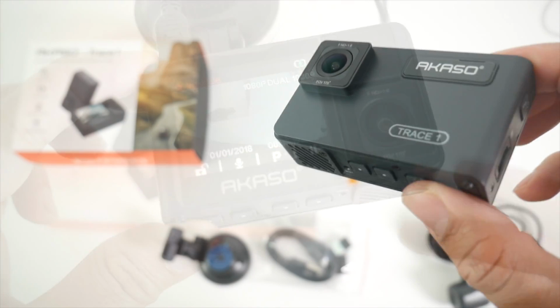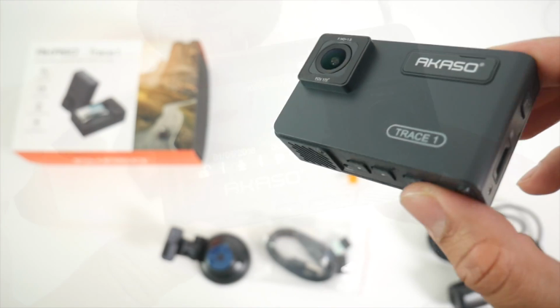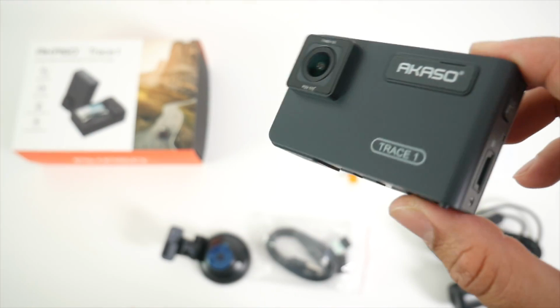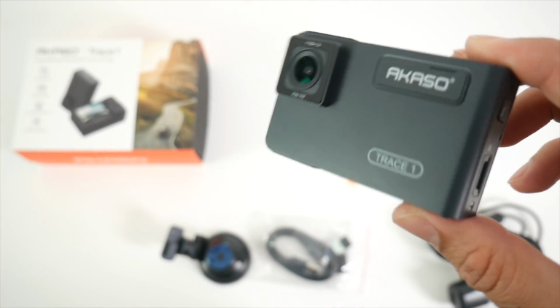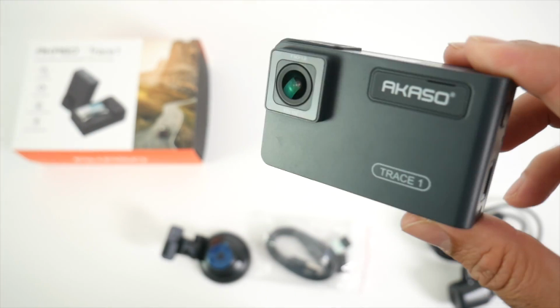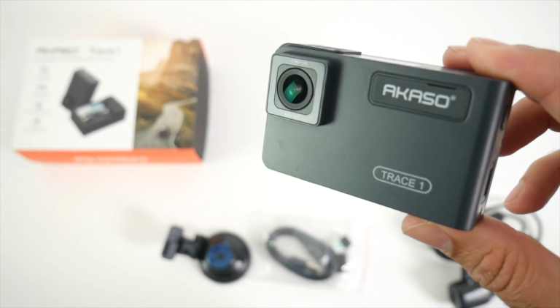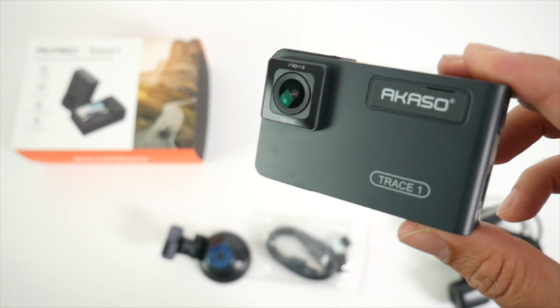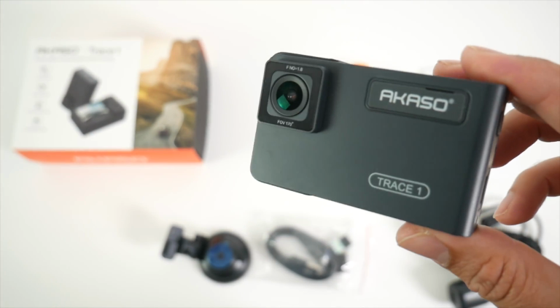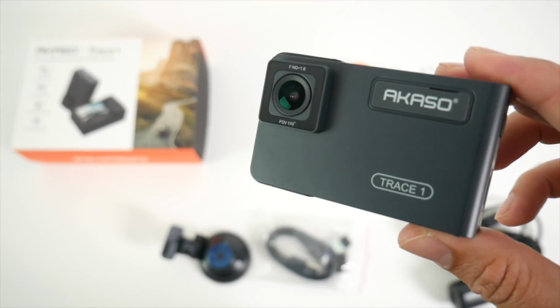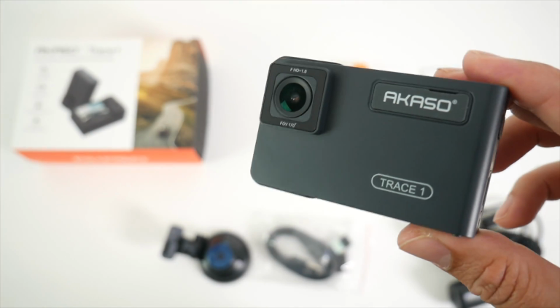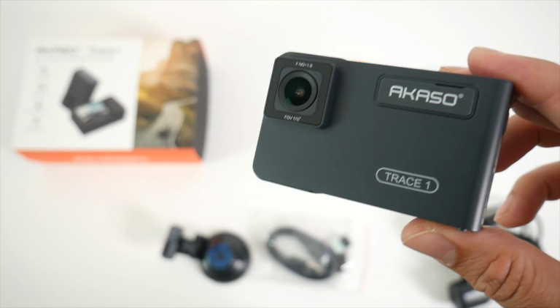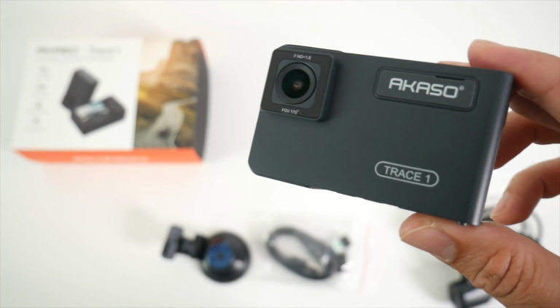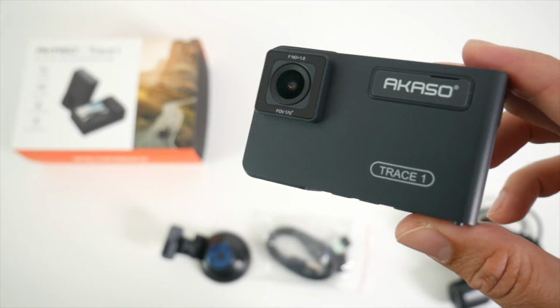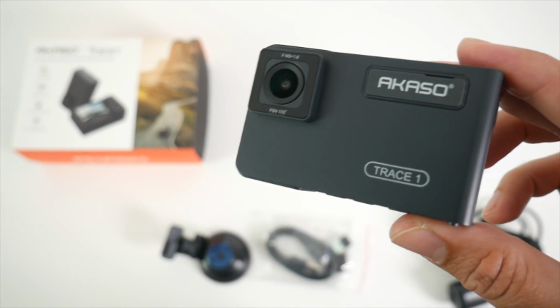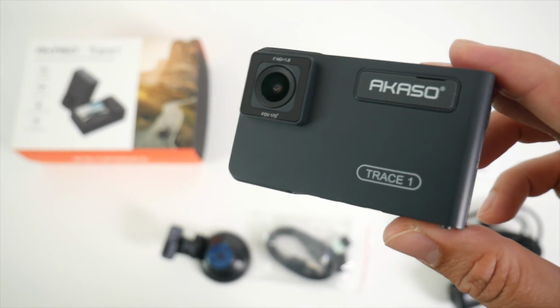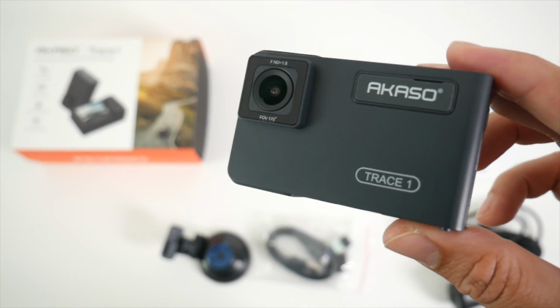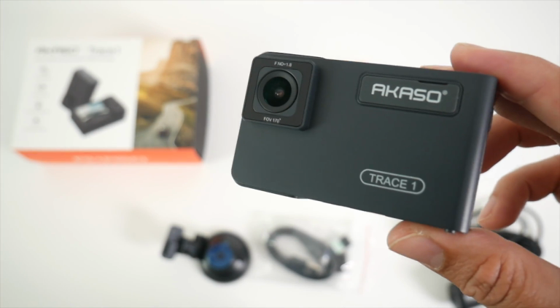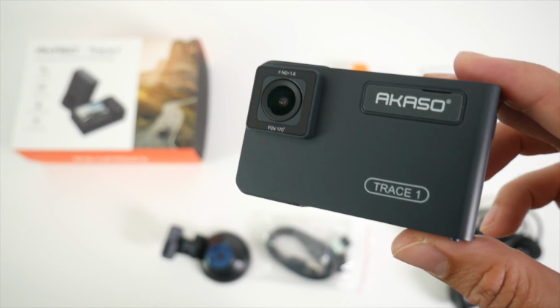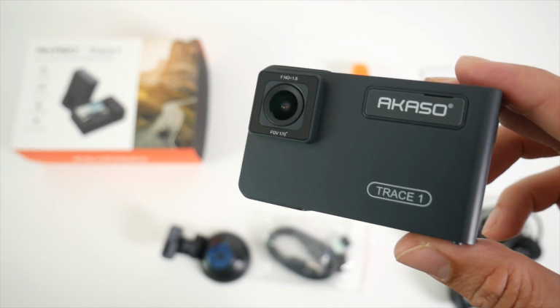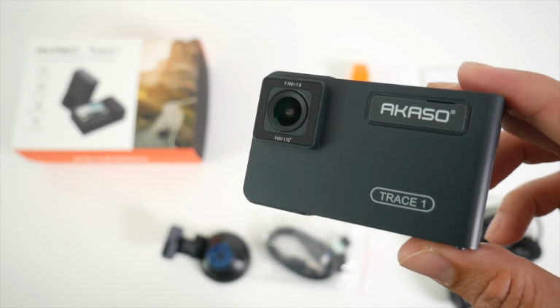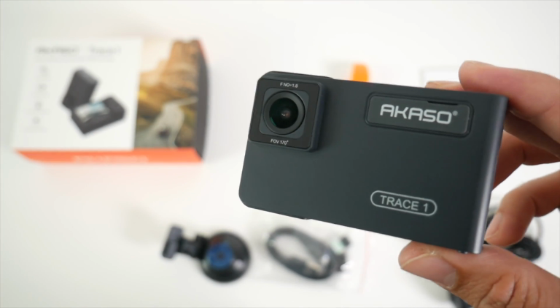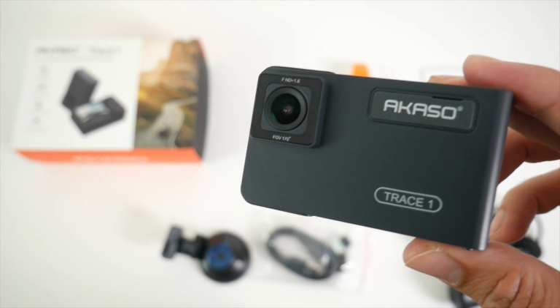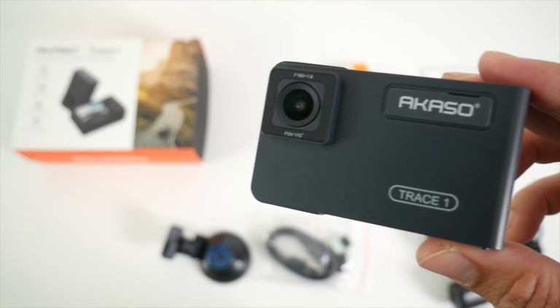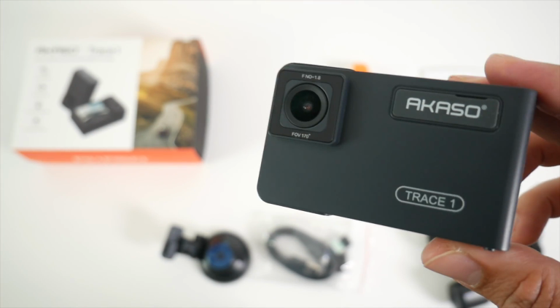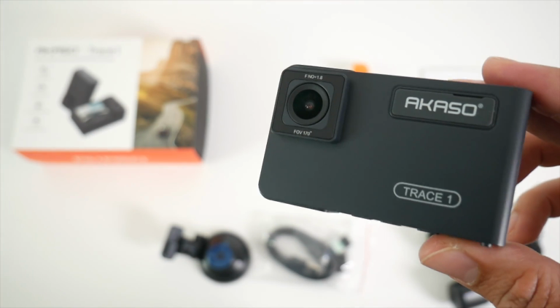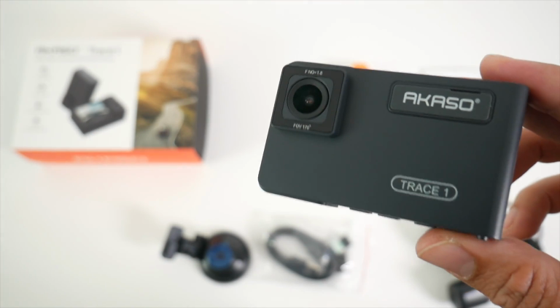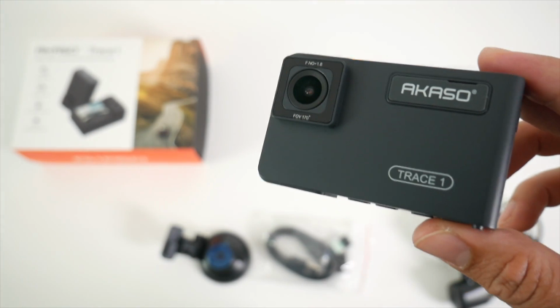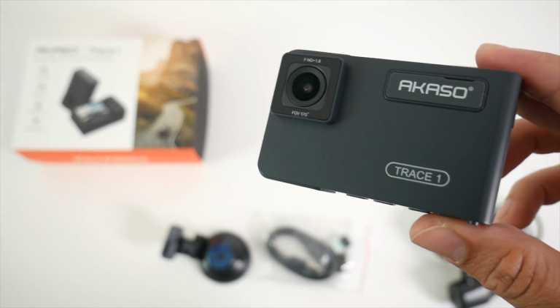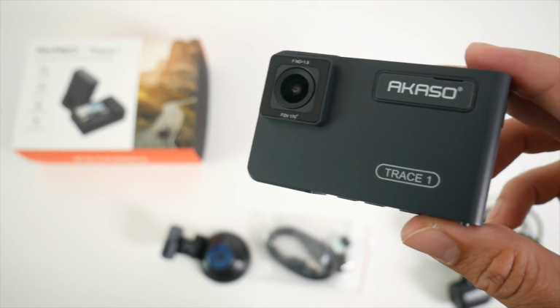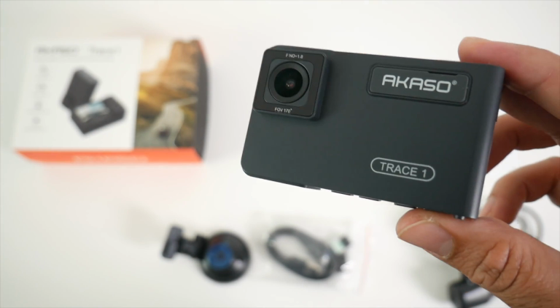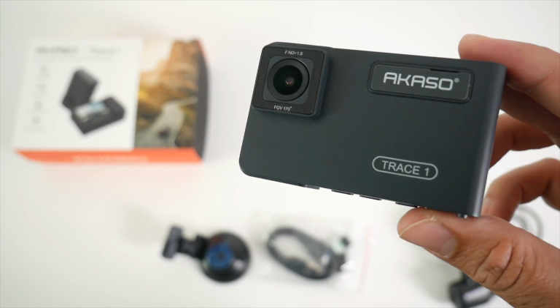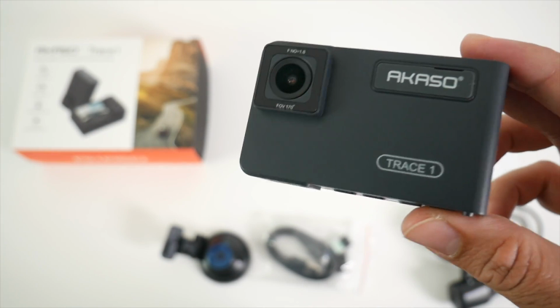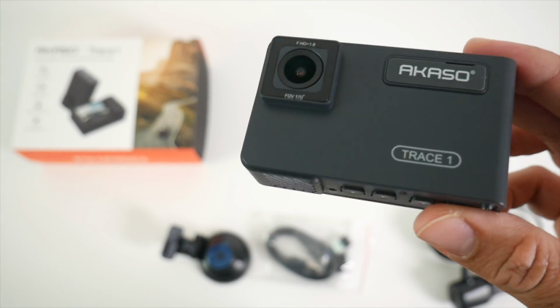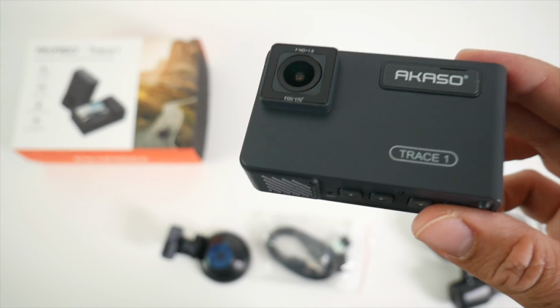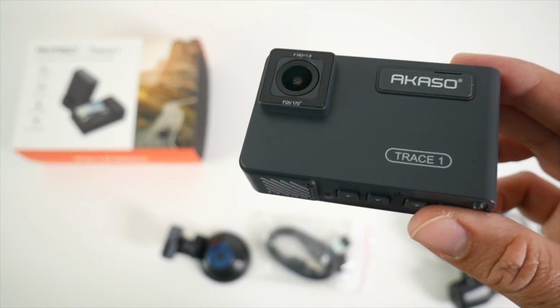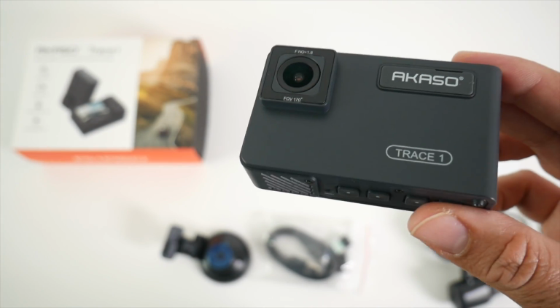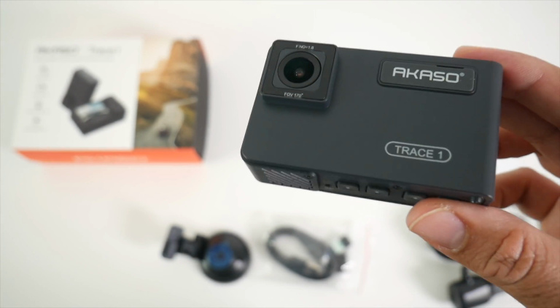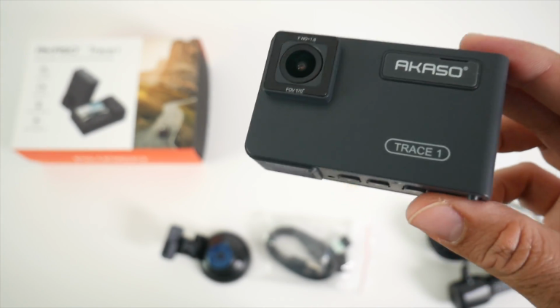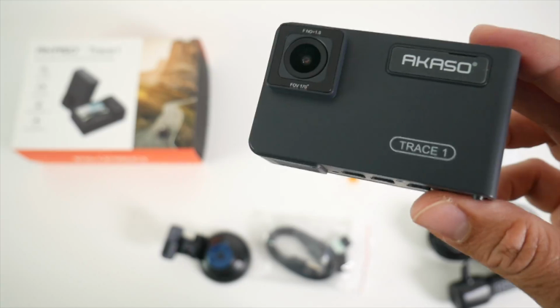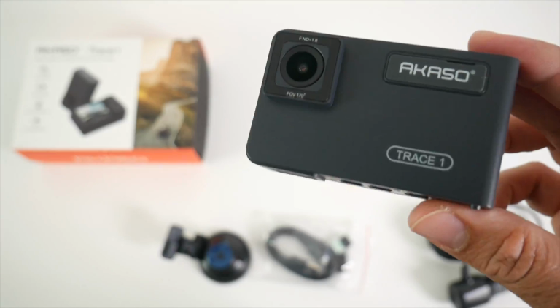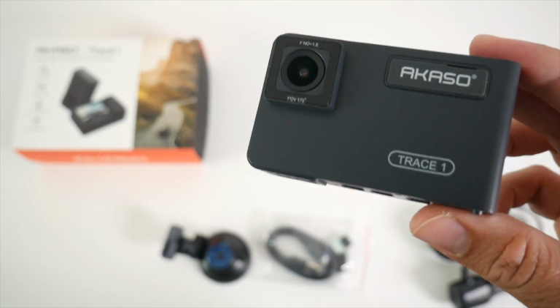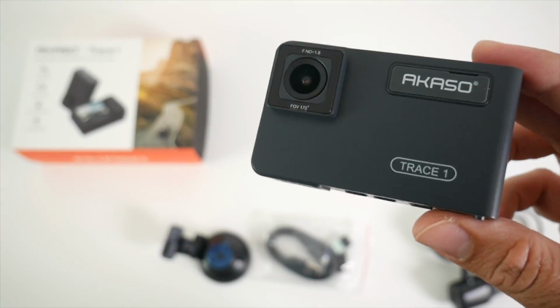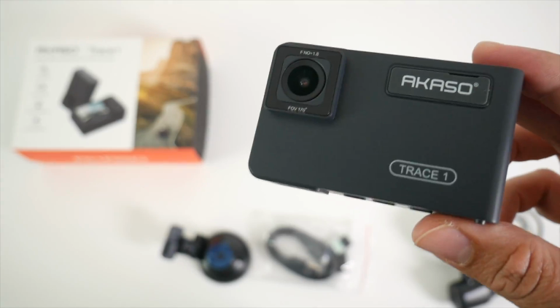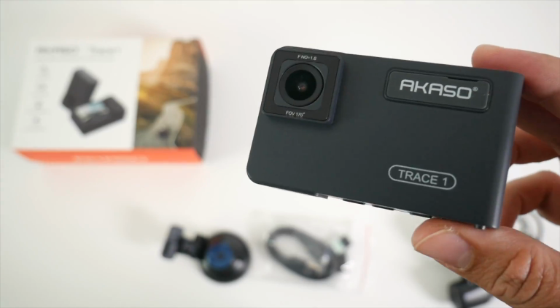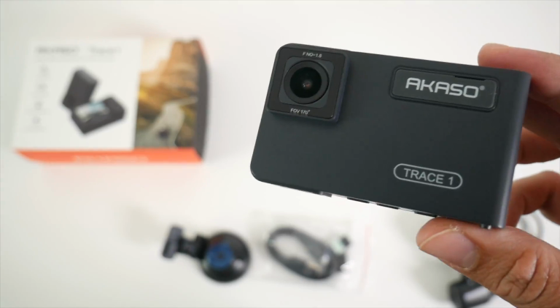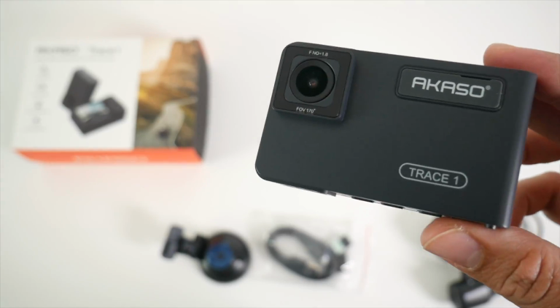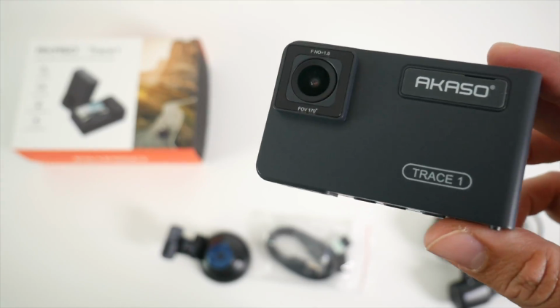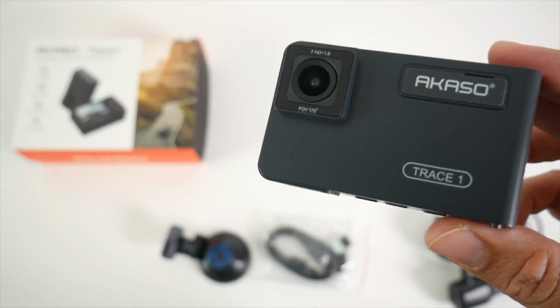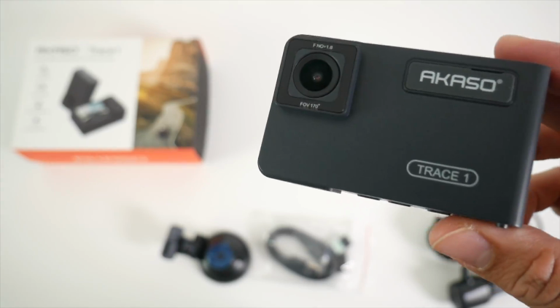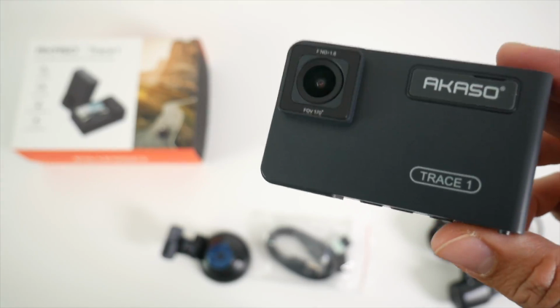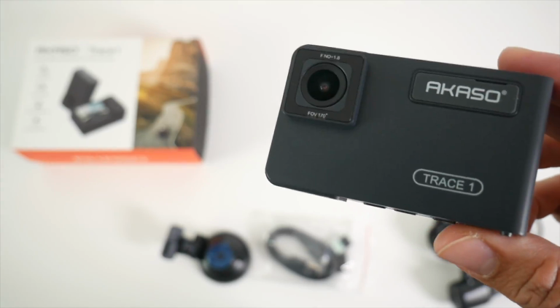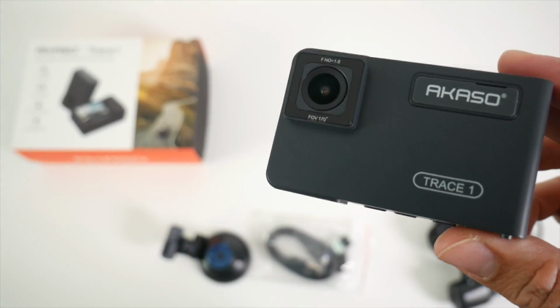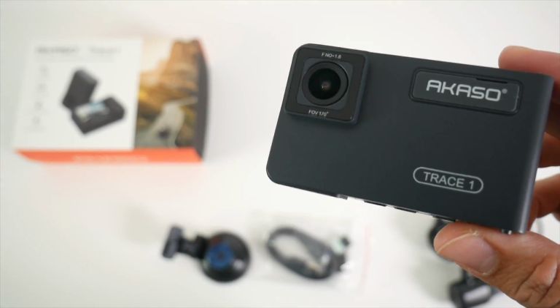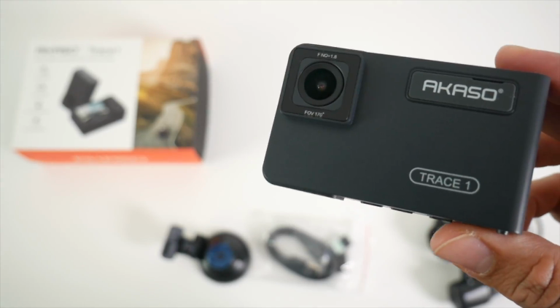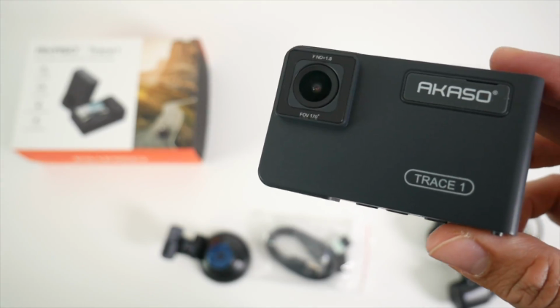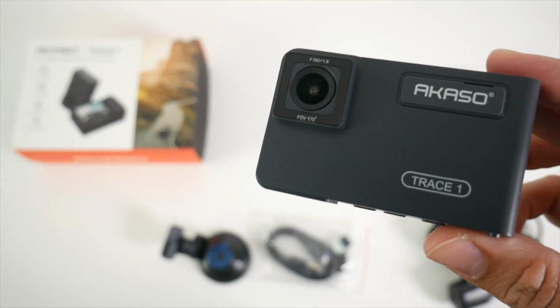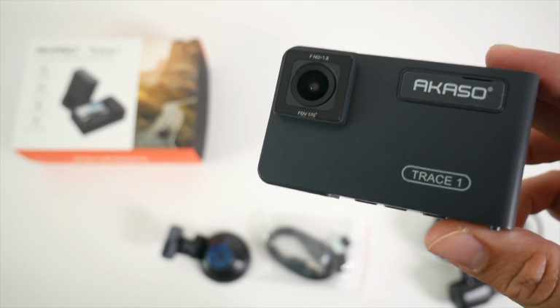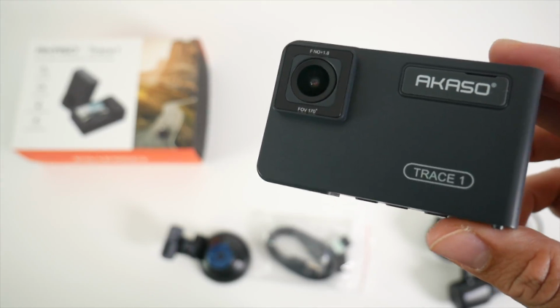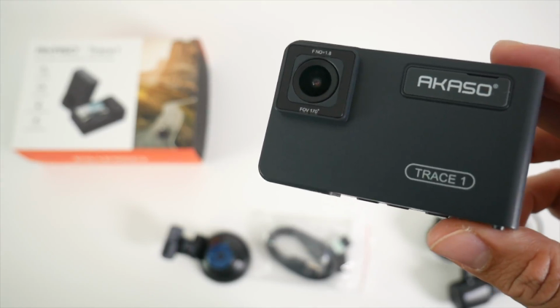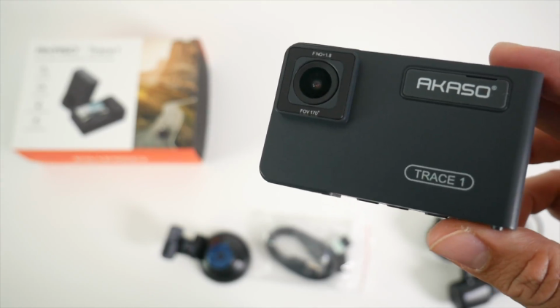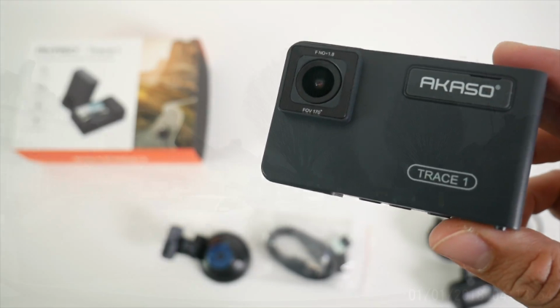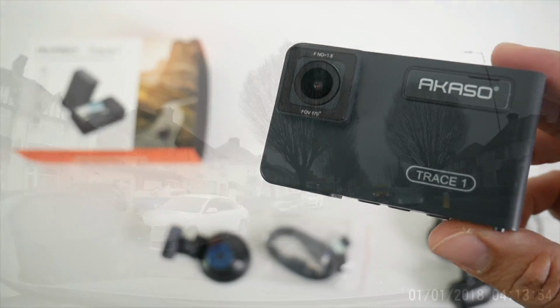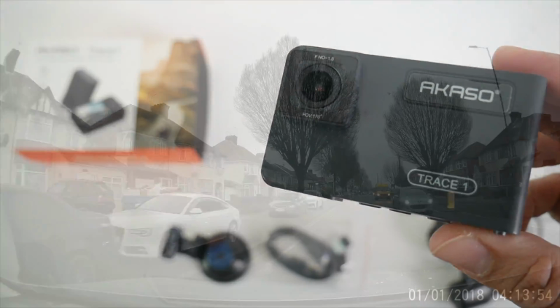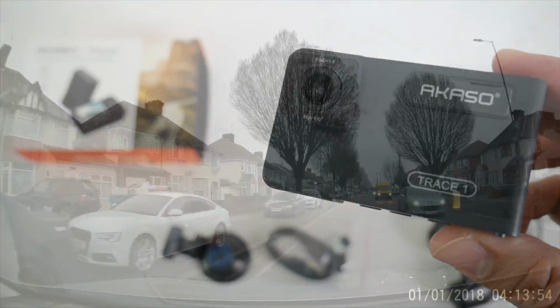So without further ado, let's go ahead and take this dash cam for a spin and find out how good it really is. I'll be right back.